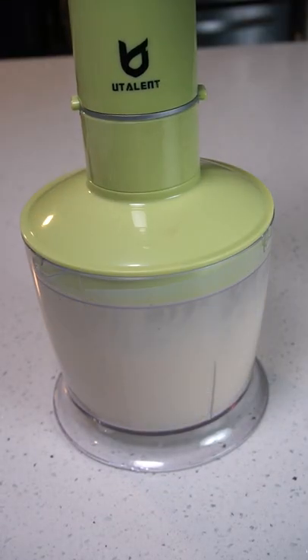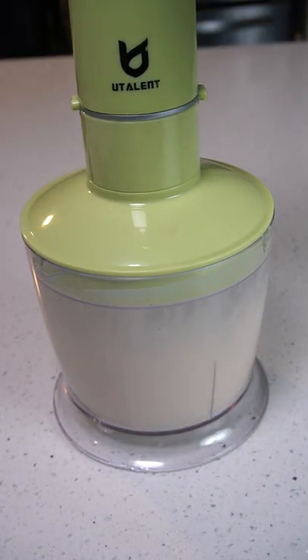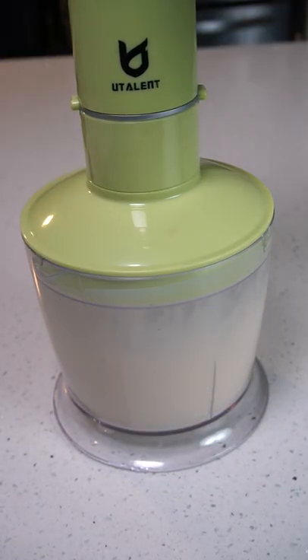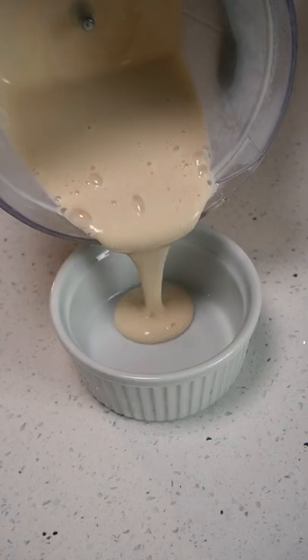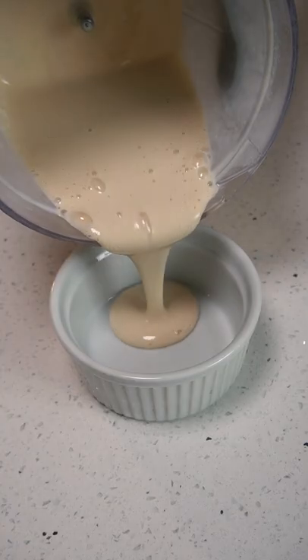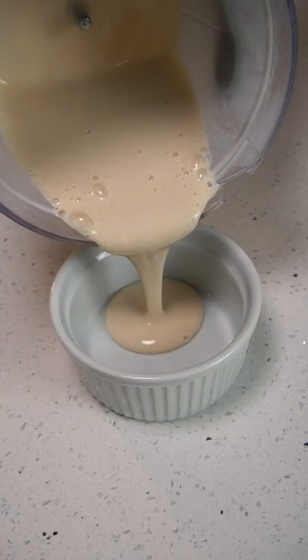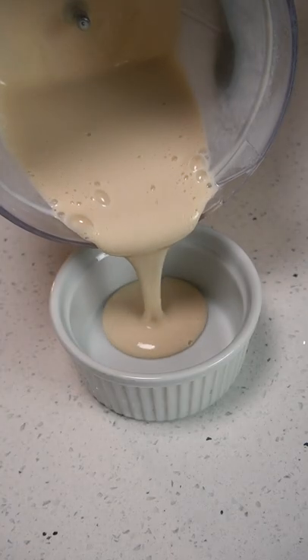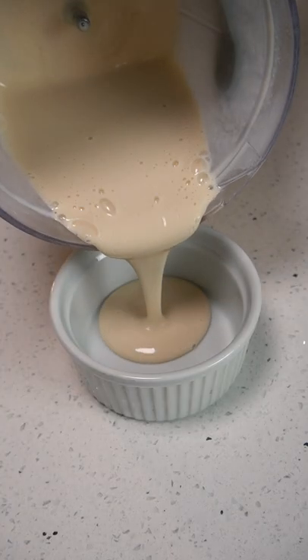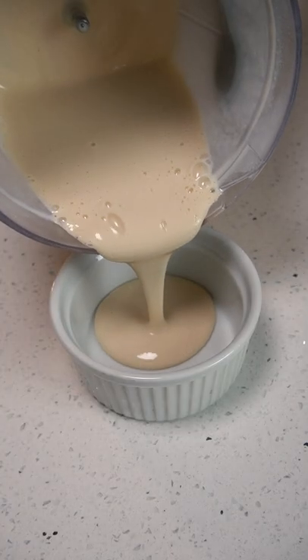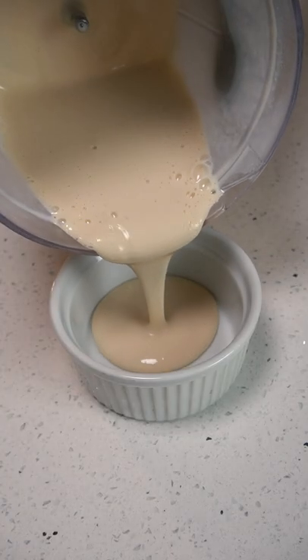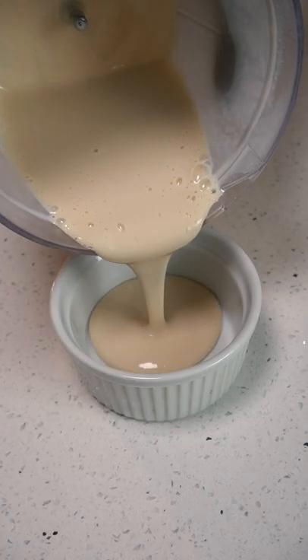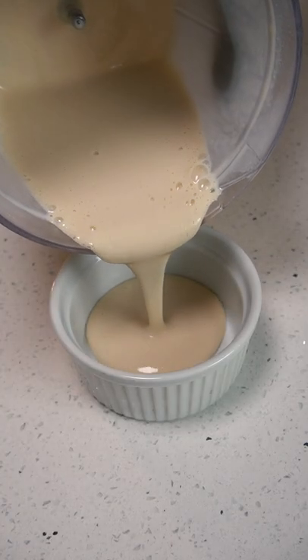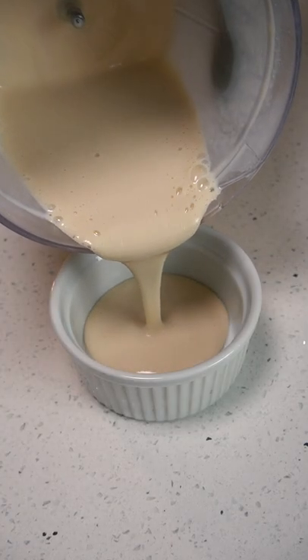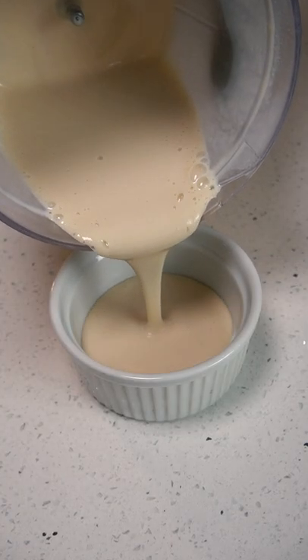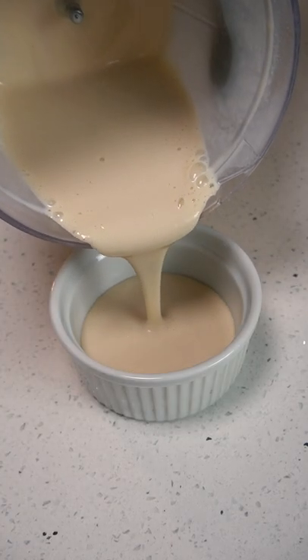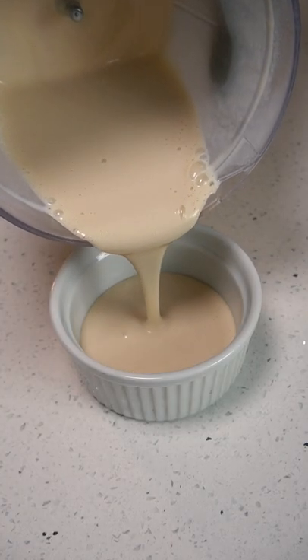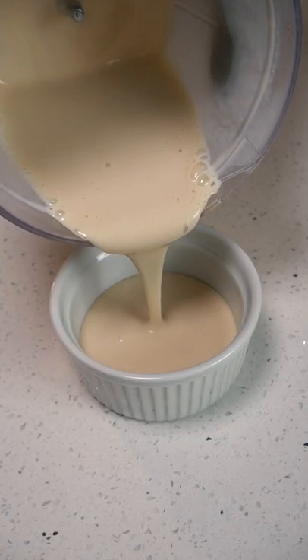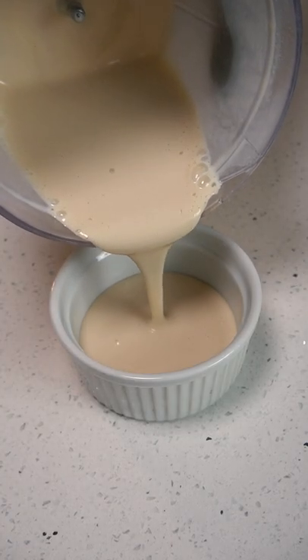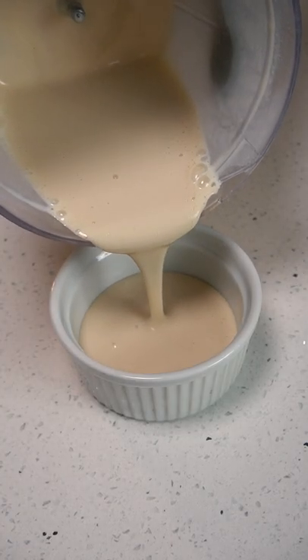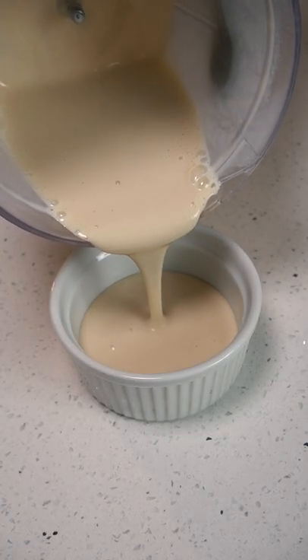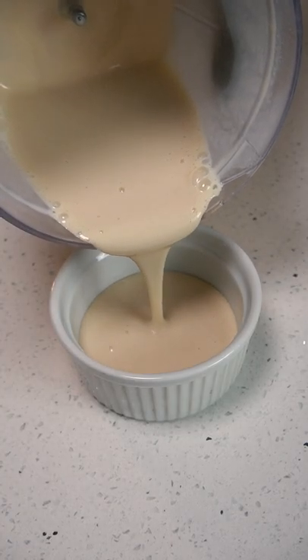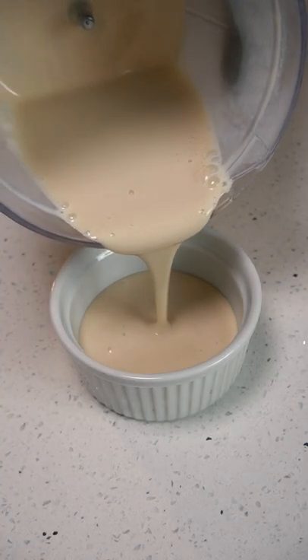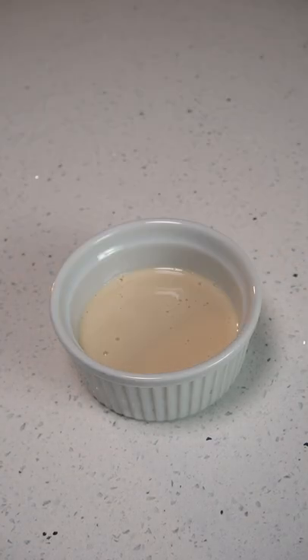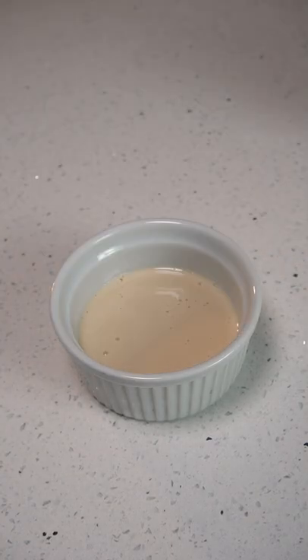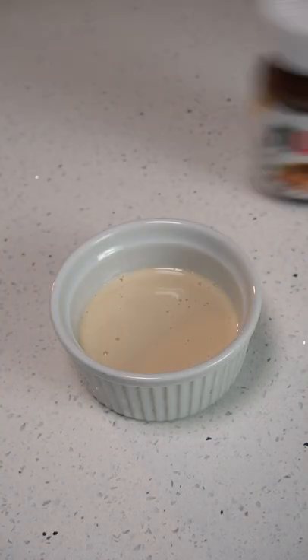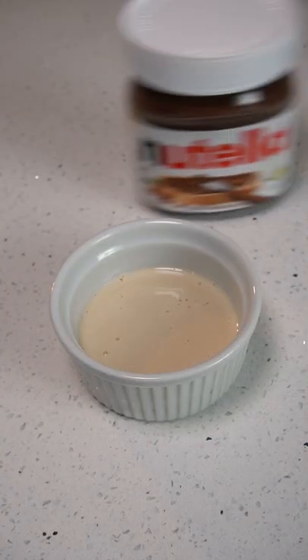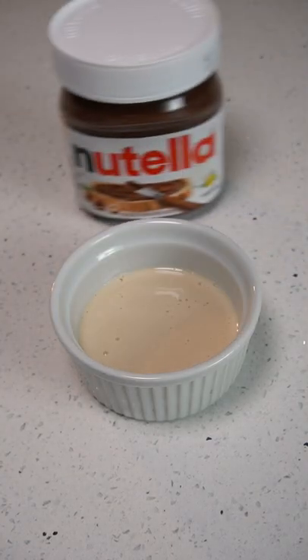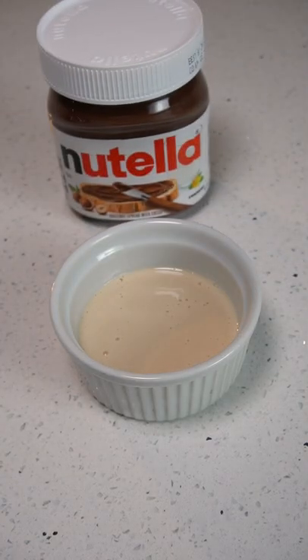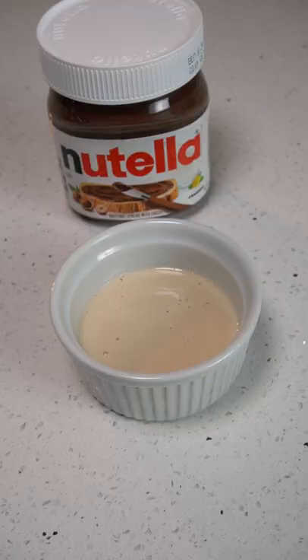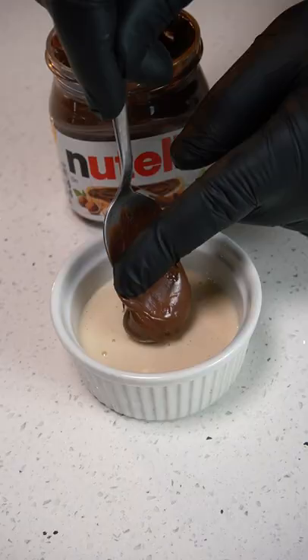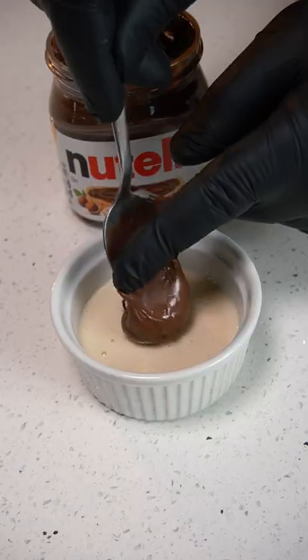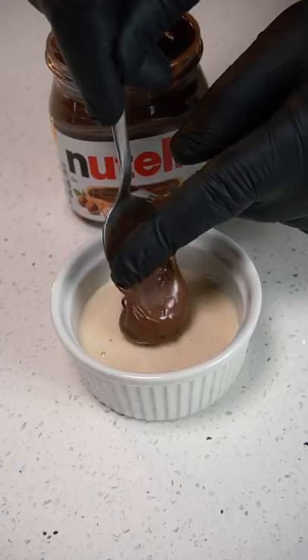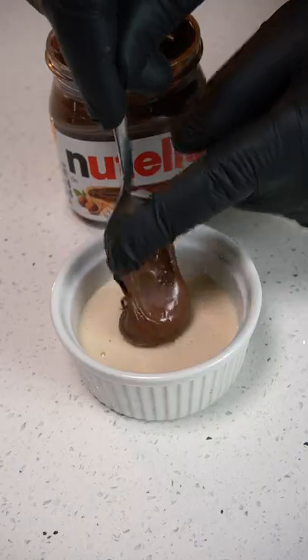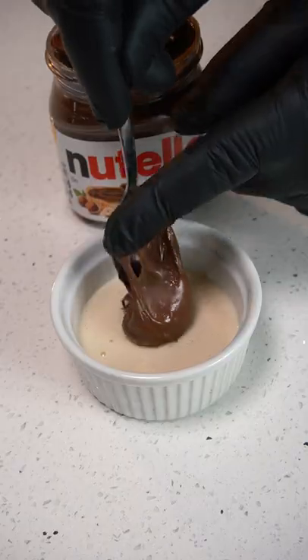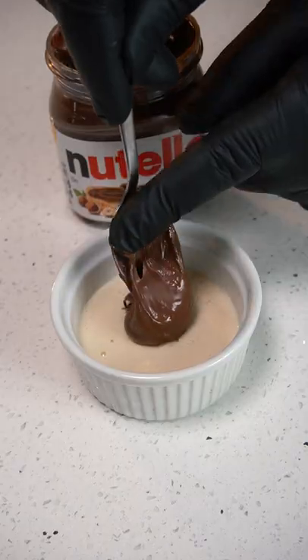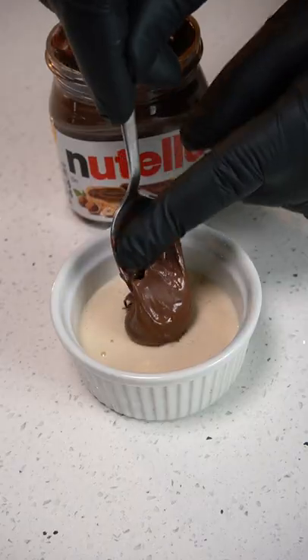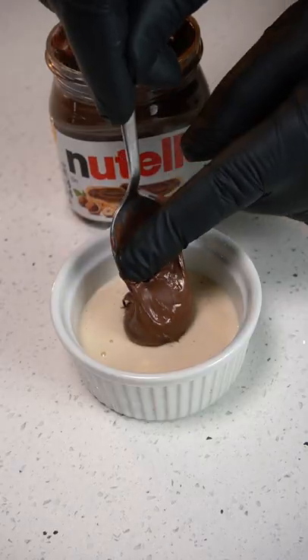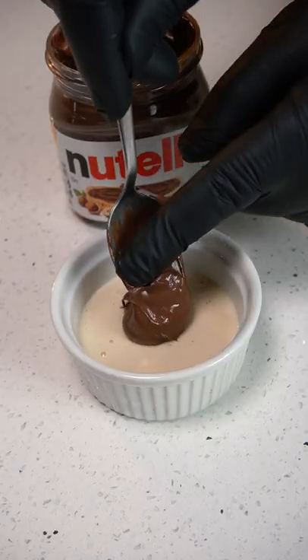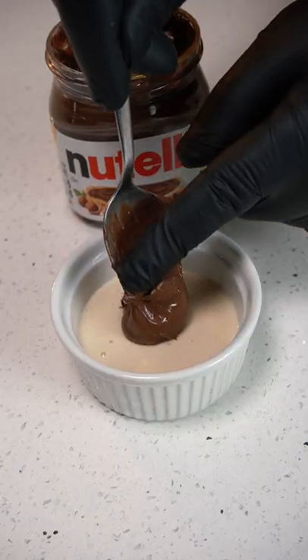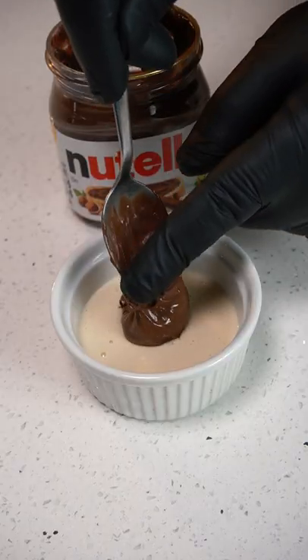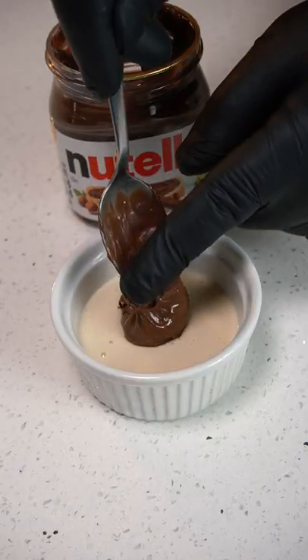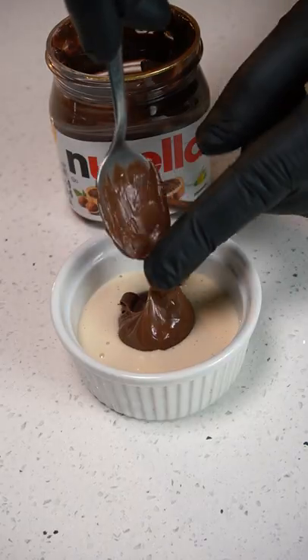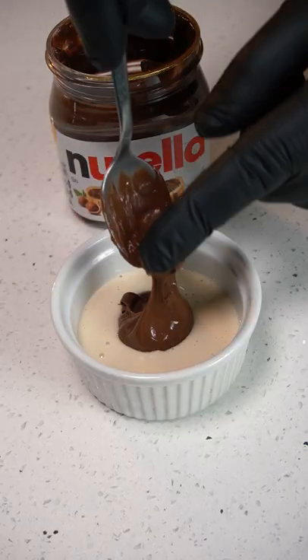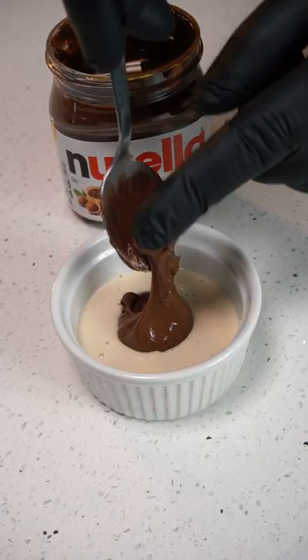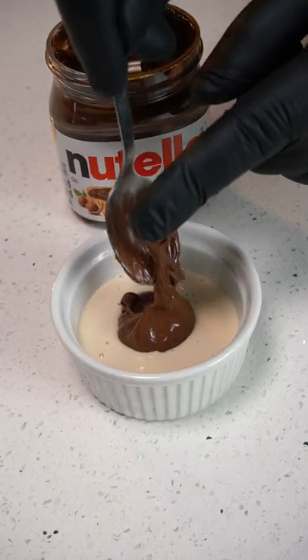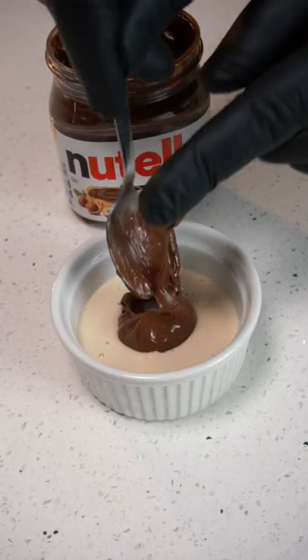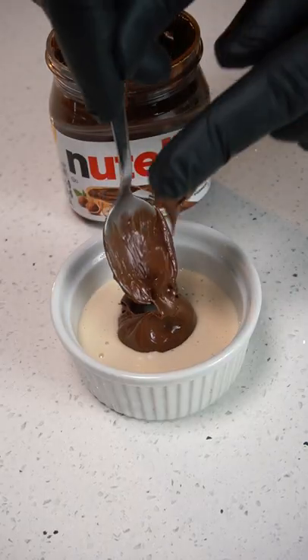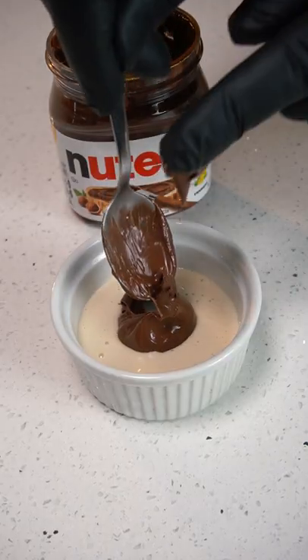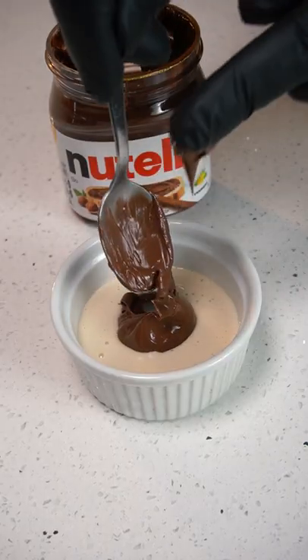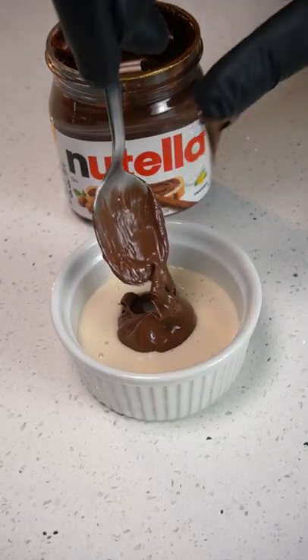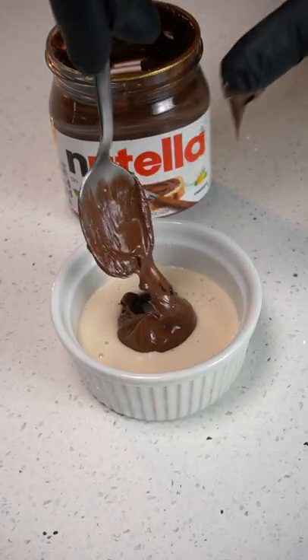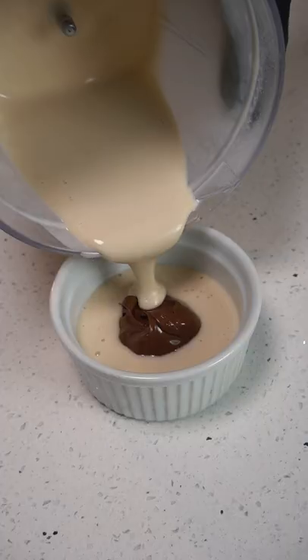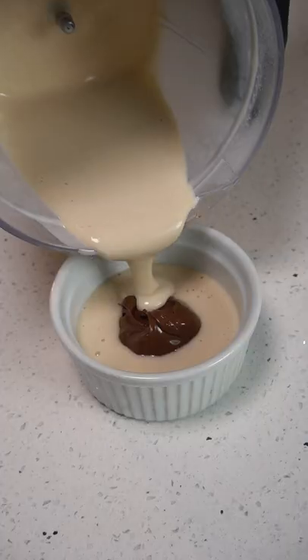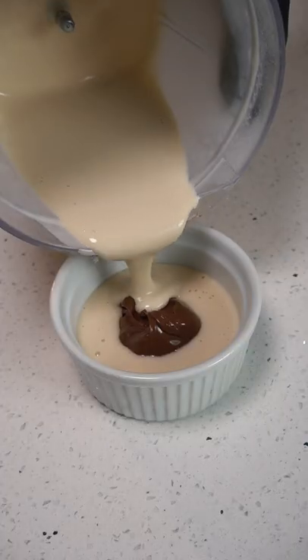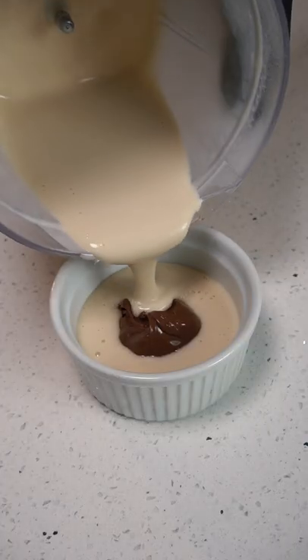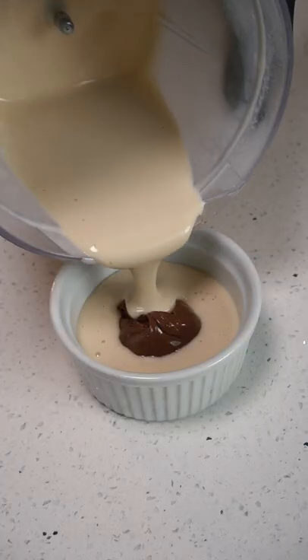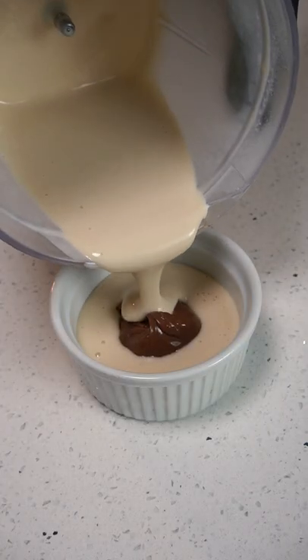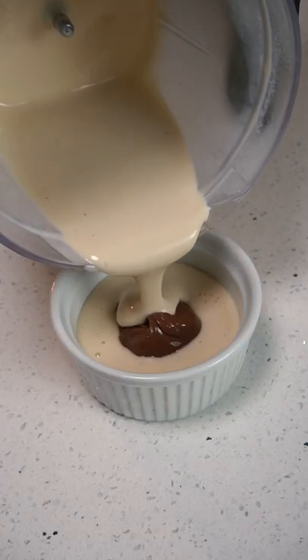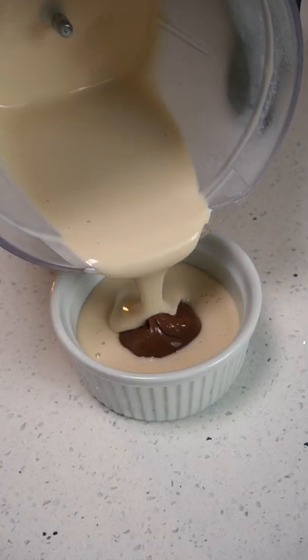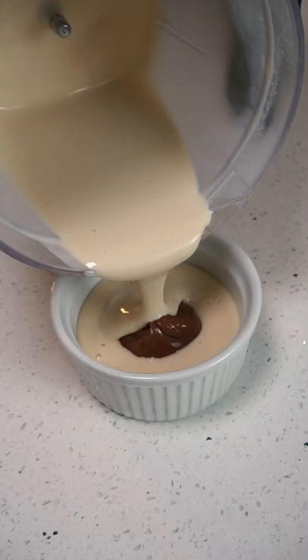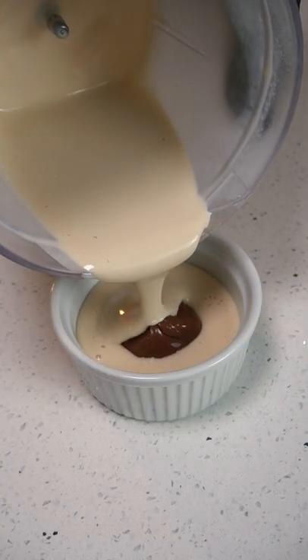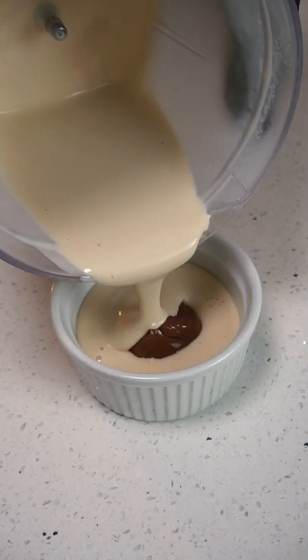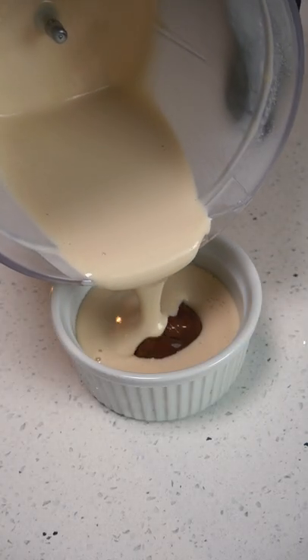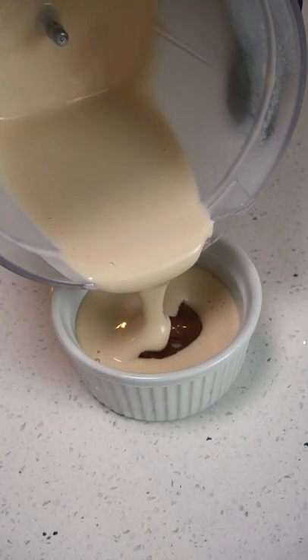Now we want to pour in half of our cookie batter, place about one tablespoon of Nutella in the middle, and pour the other half on top.